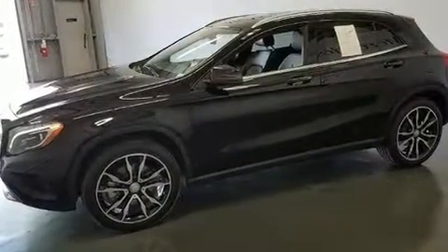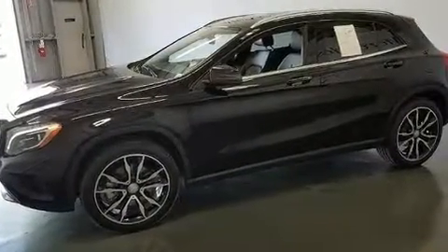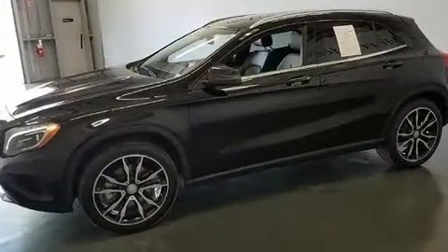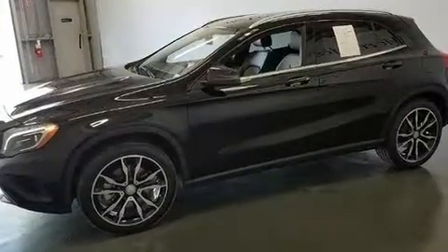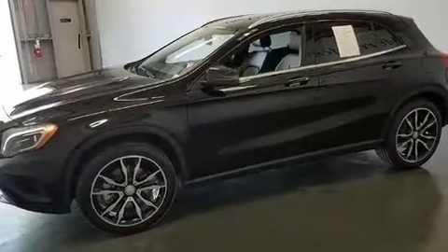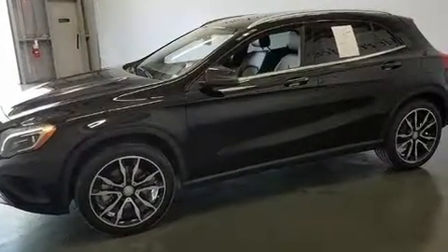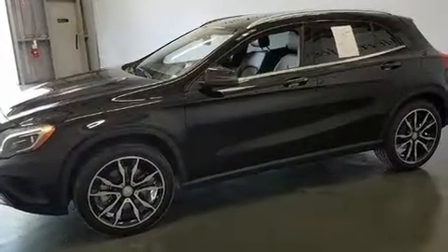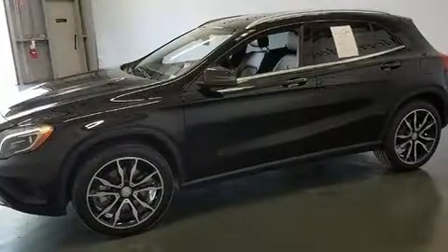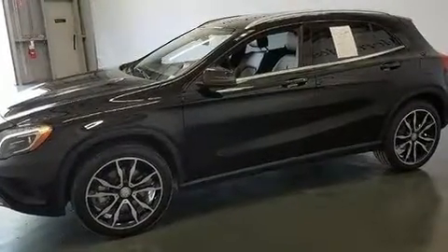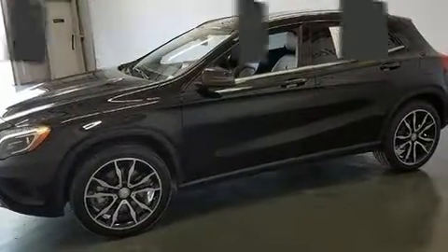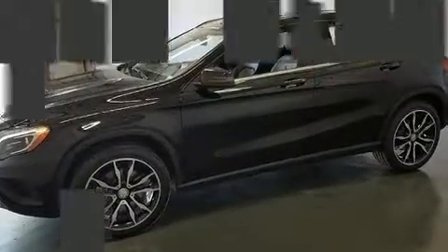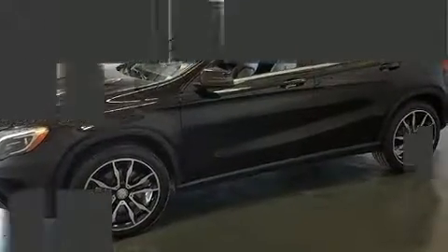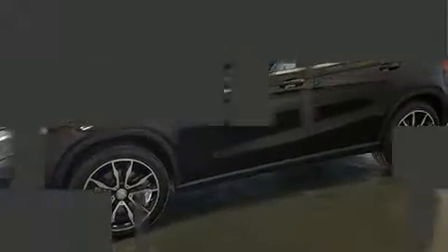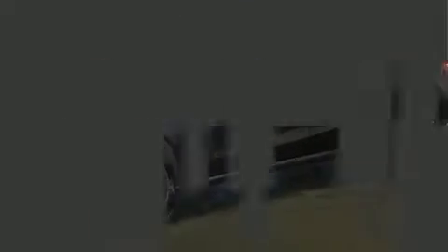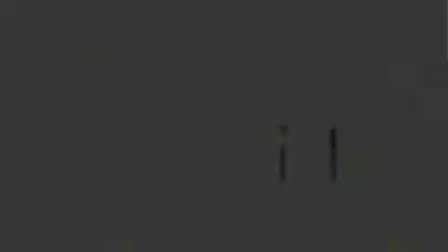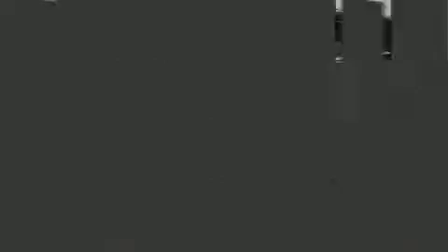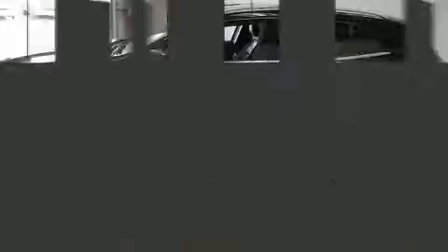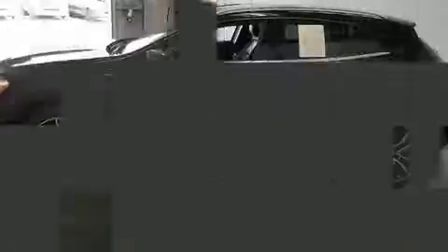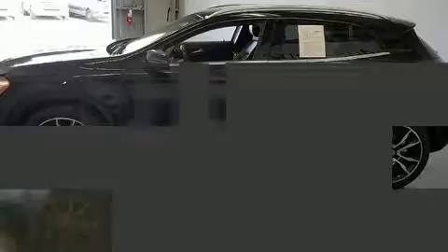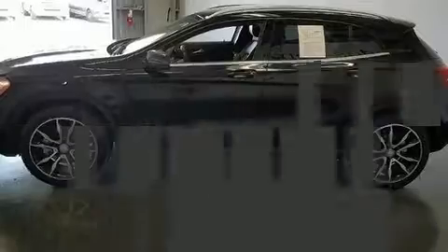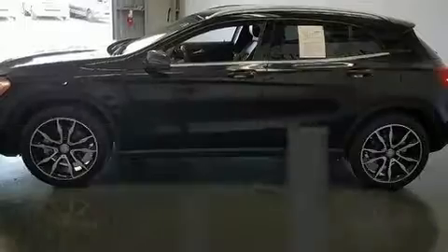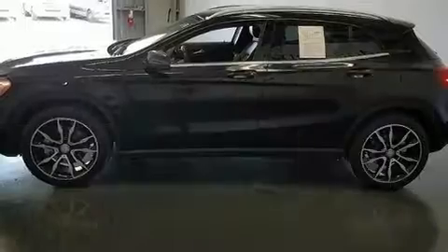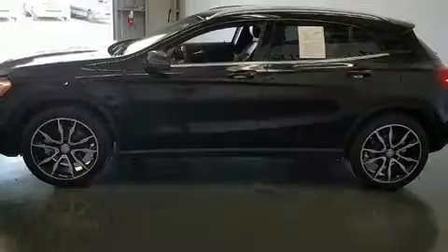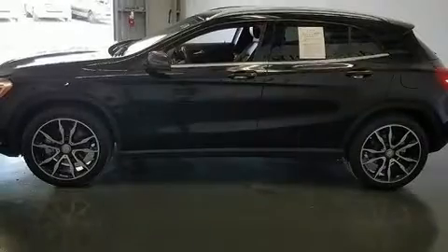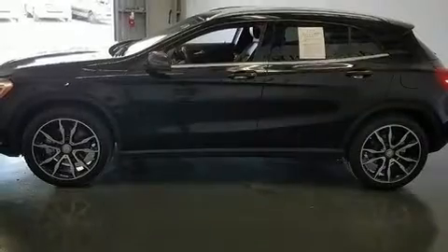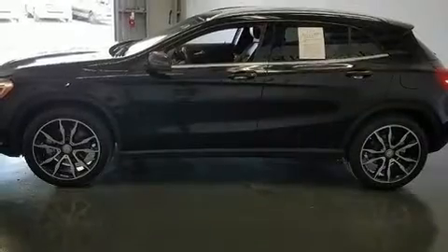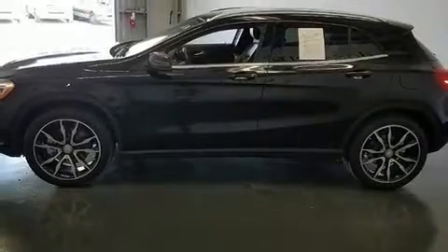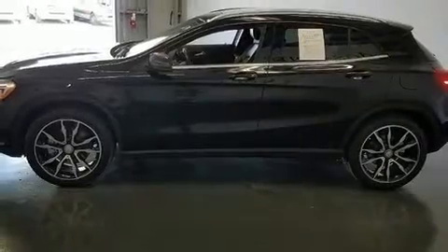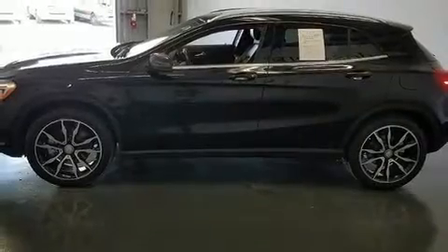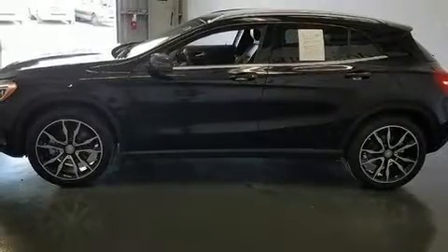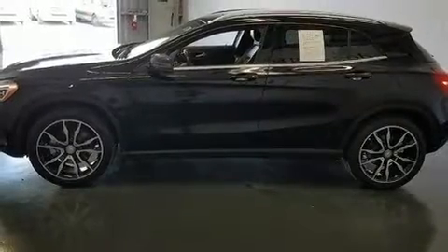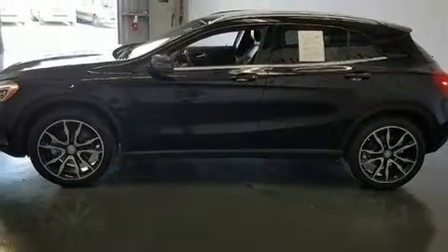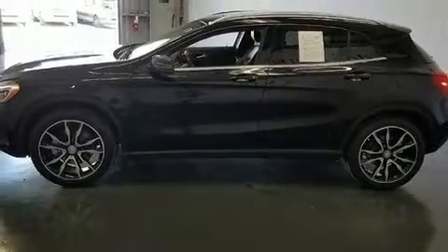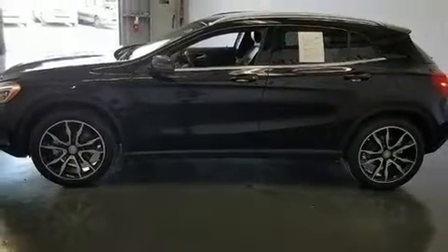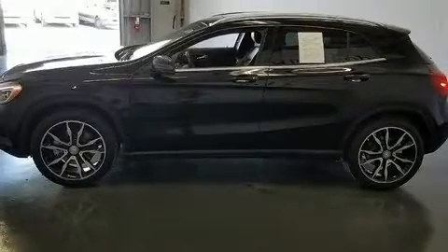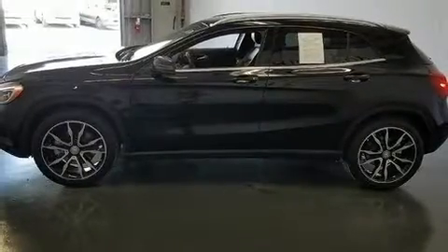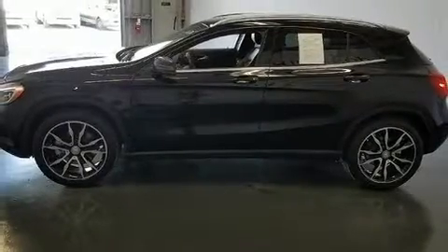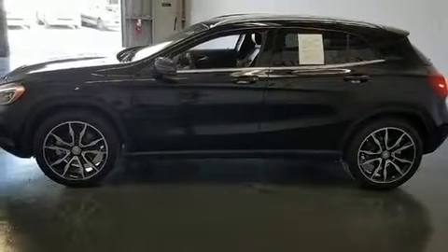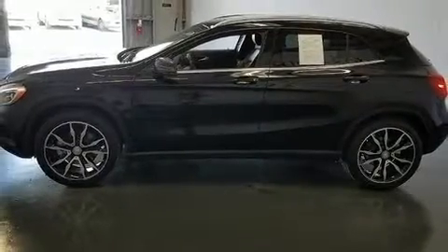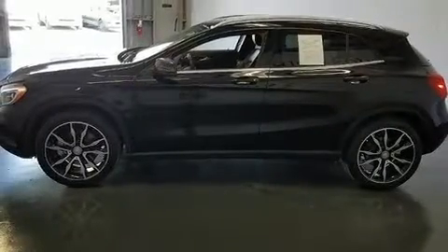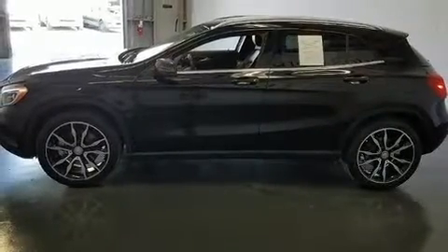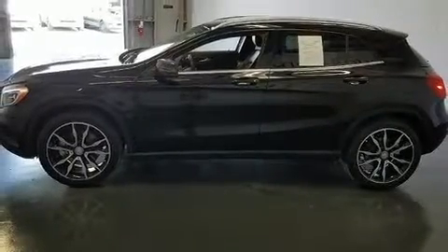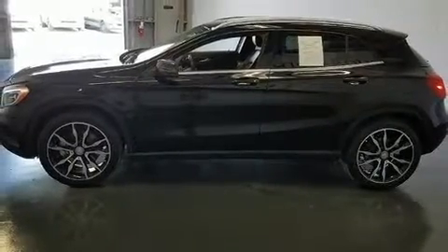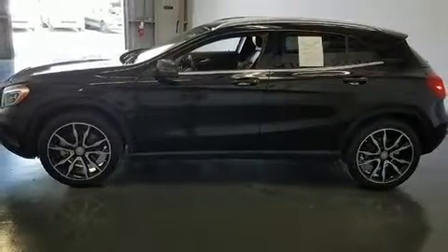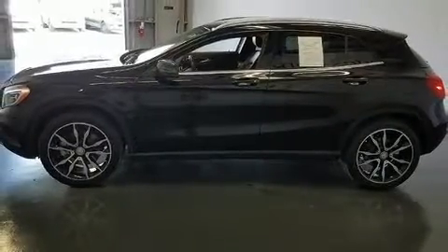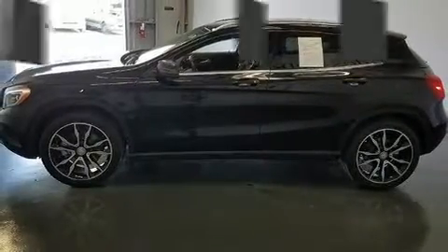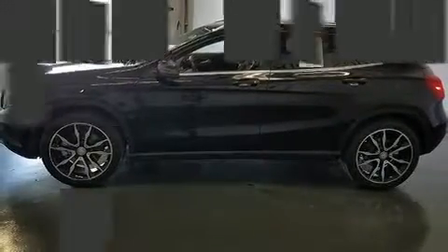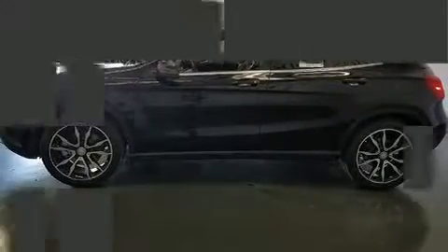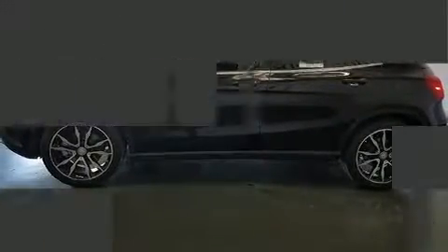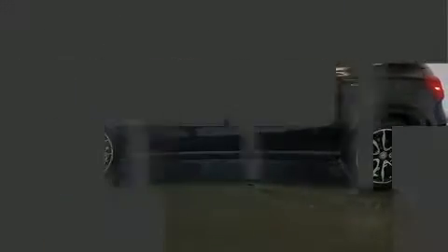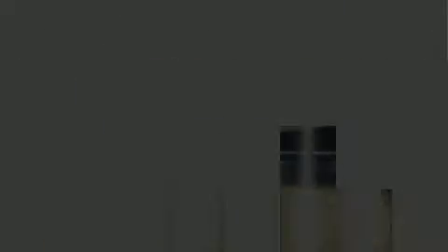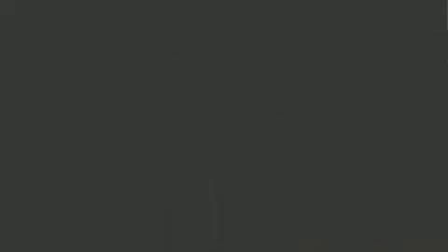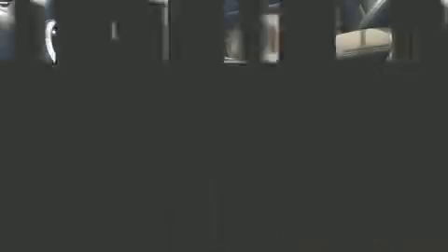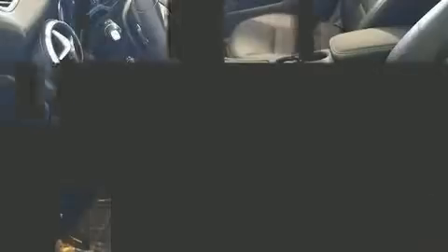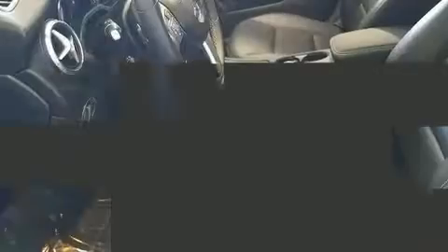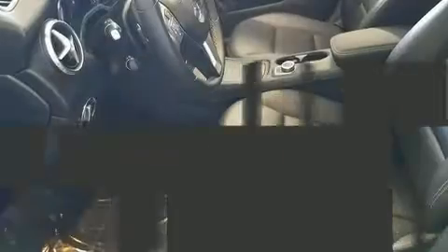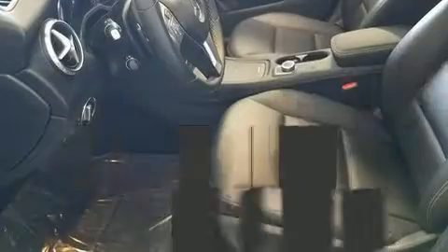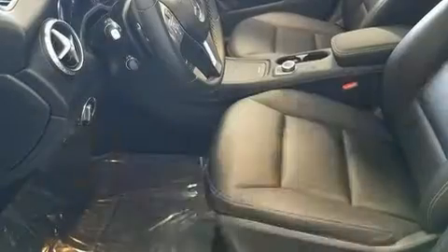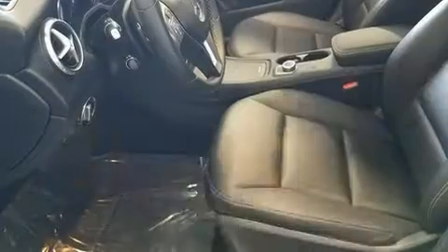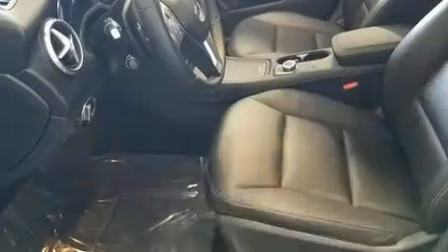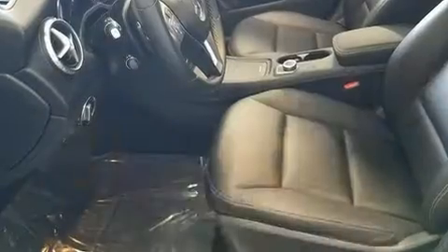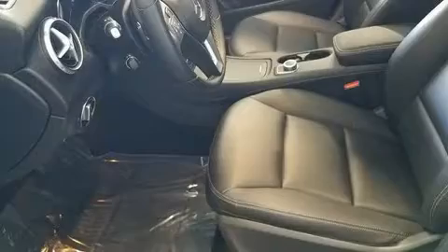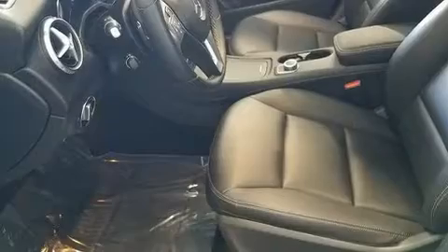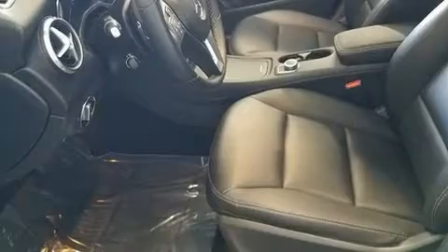Mercedes-Benz prioritized fit and finish, as evidenced by a power seat, a power lift gate, and remote keyless entry.